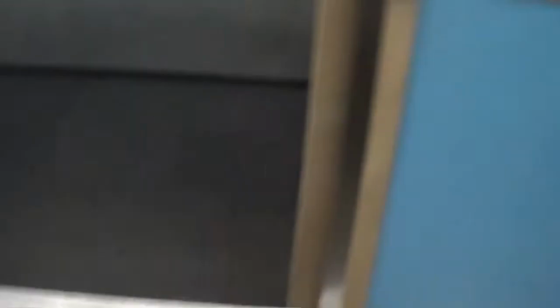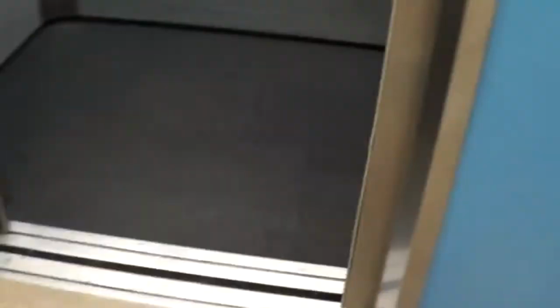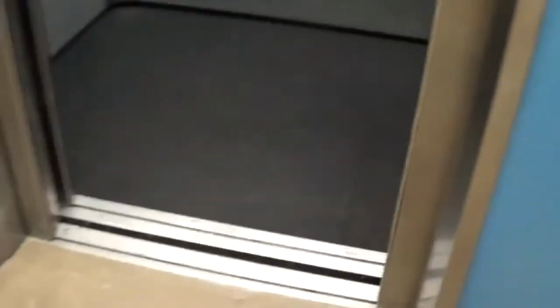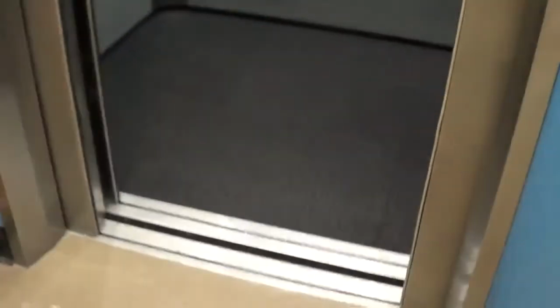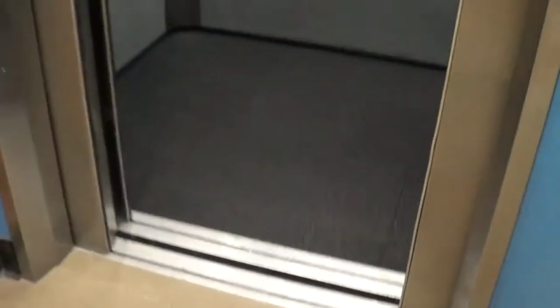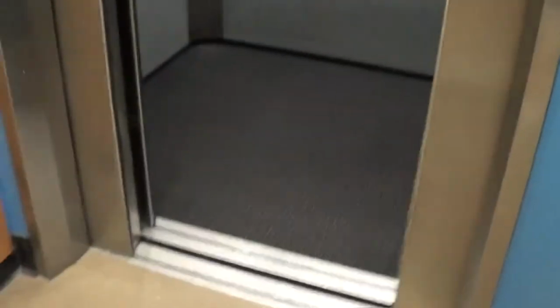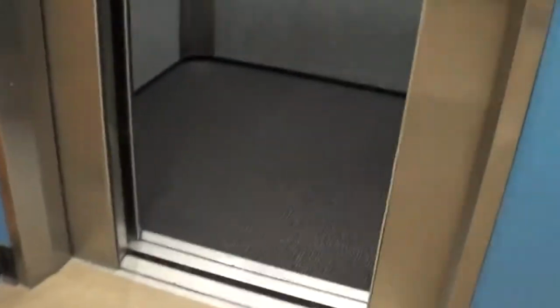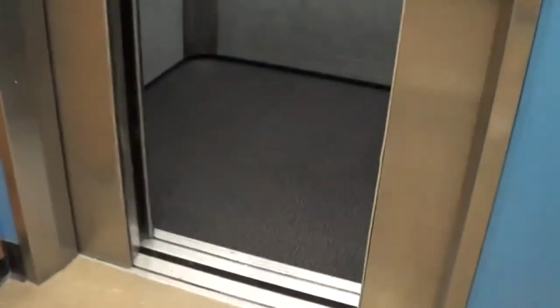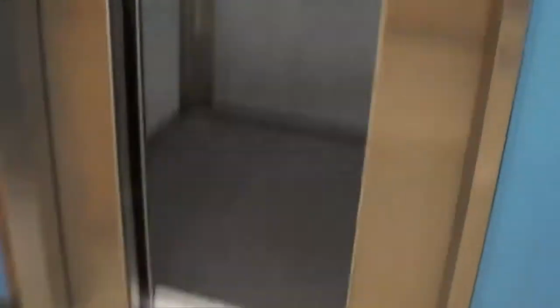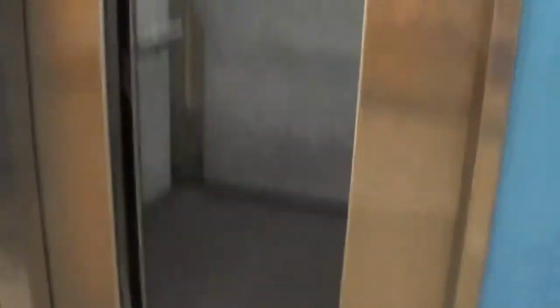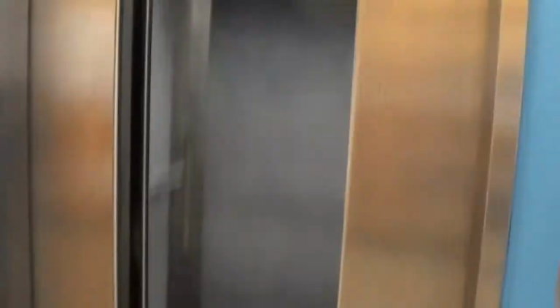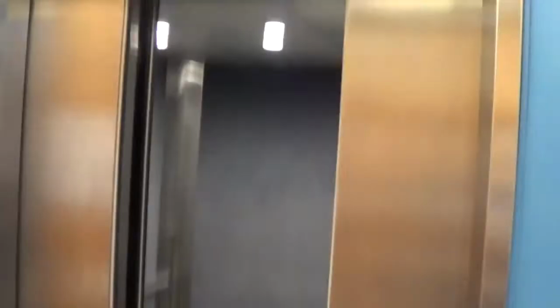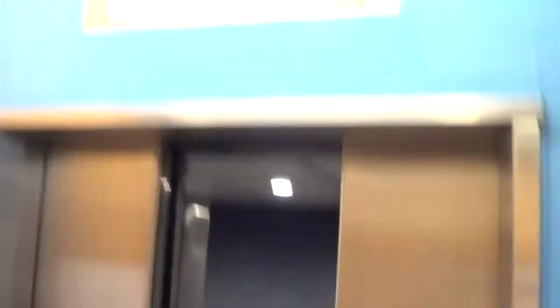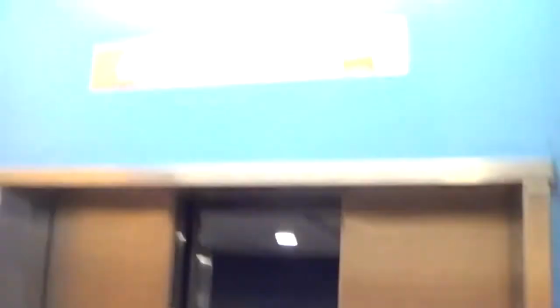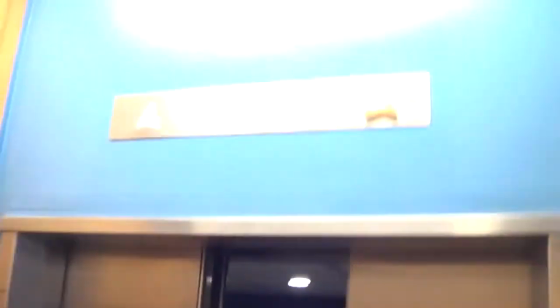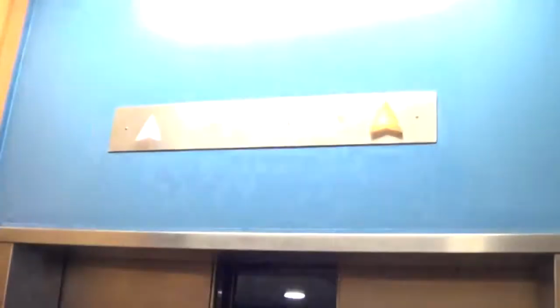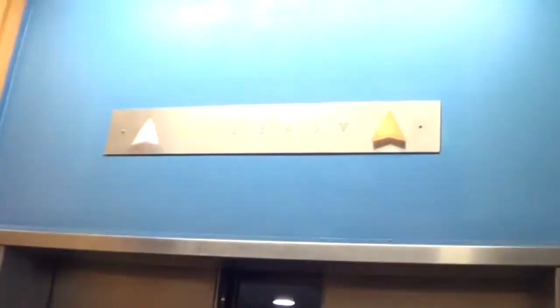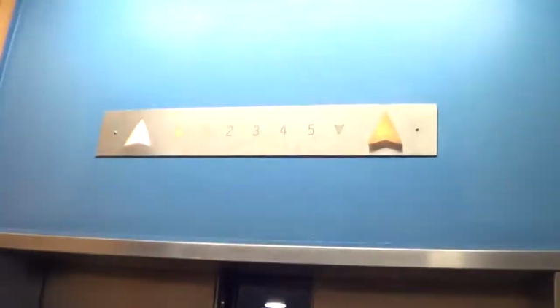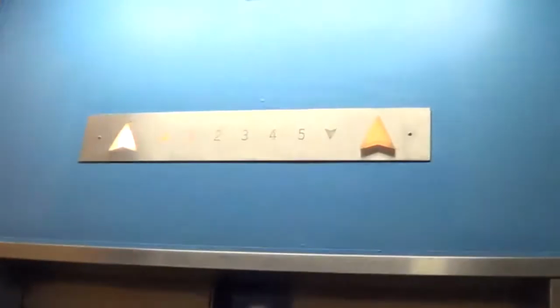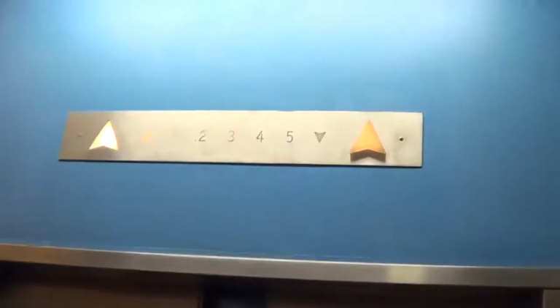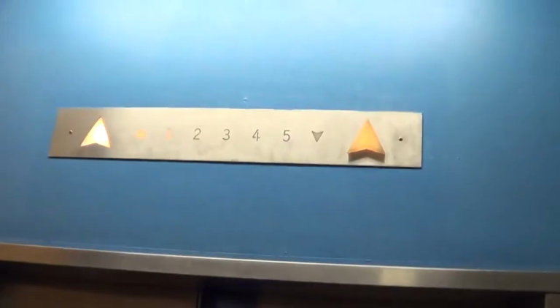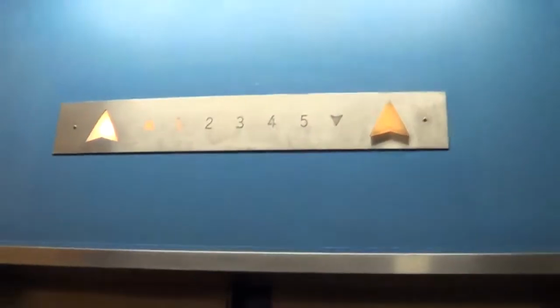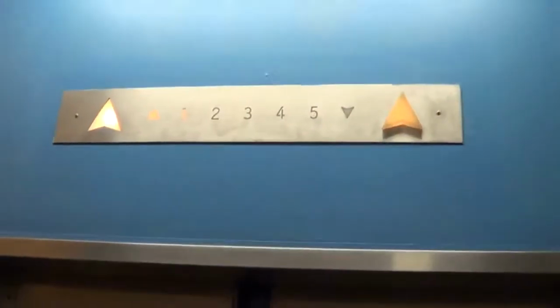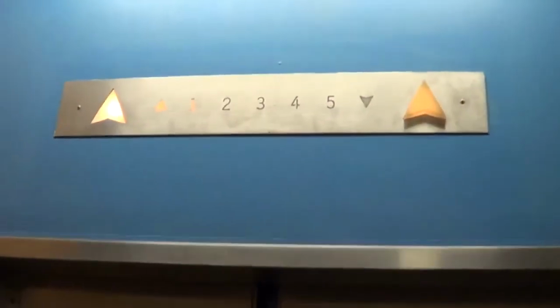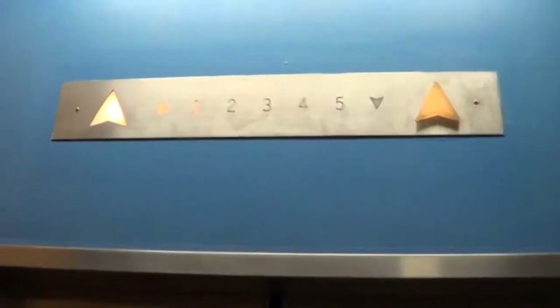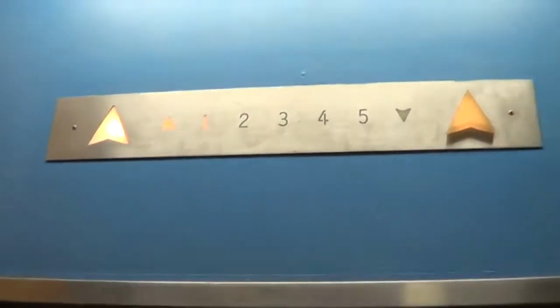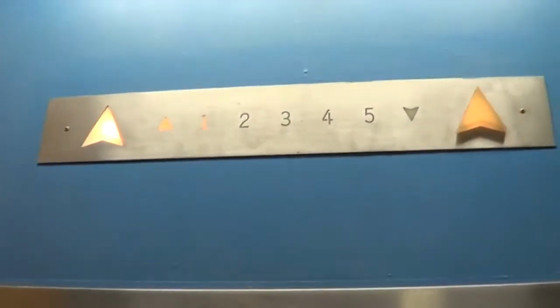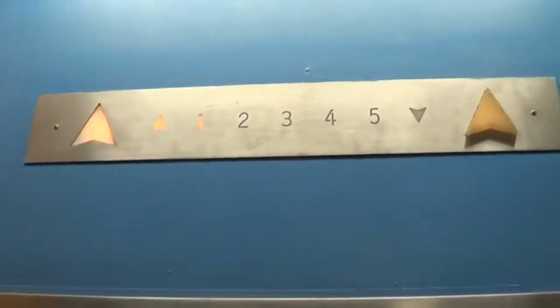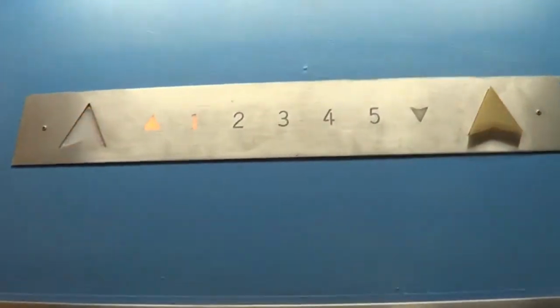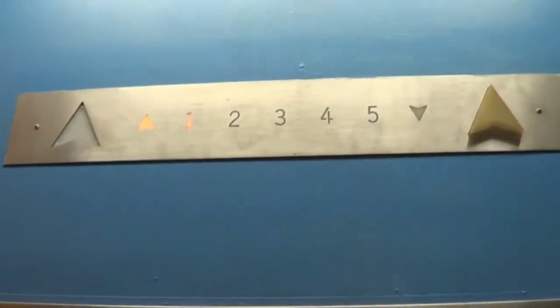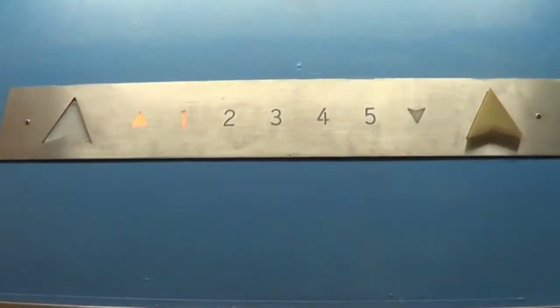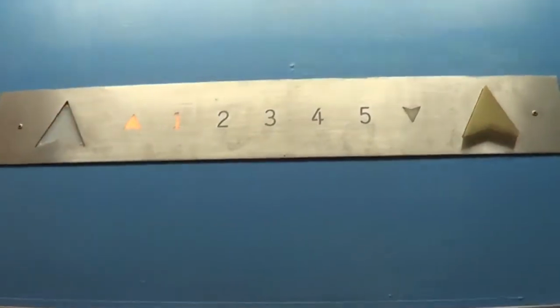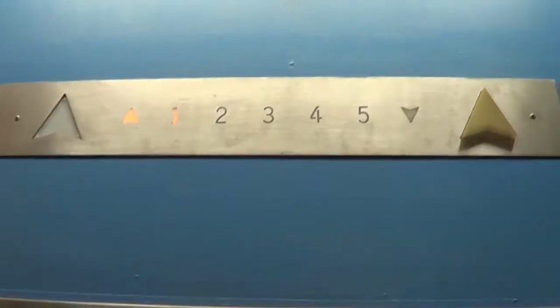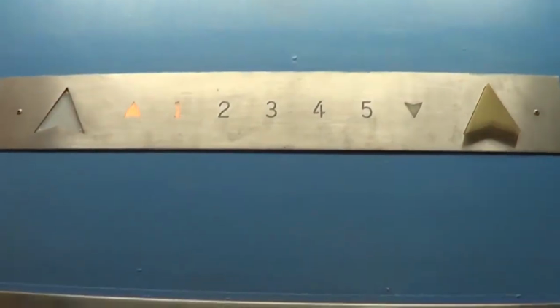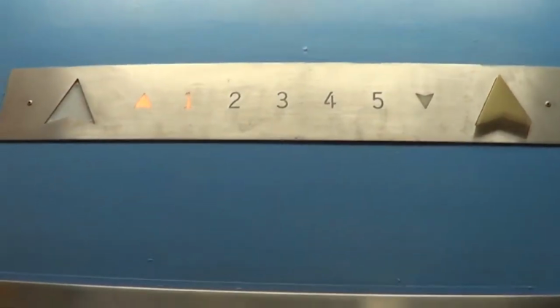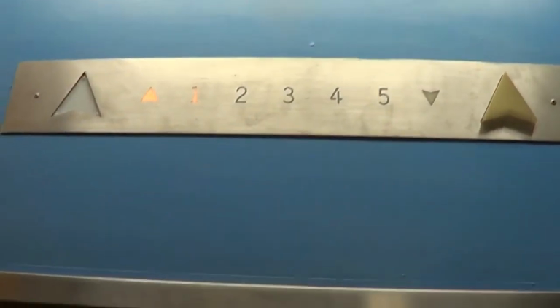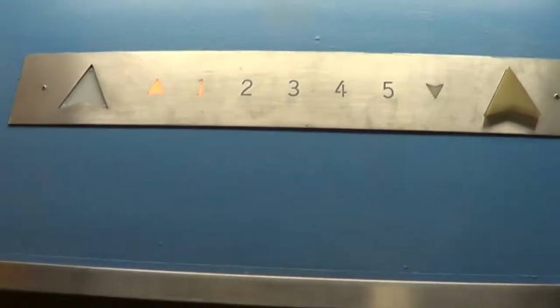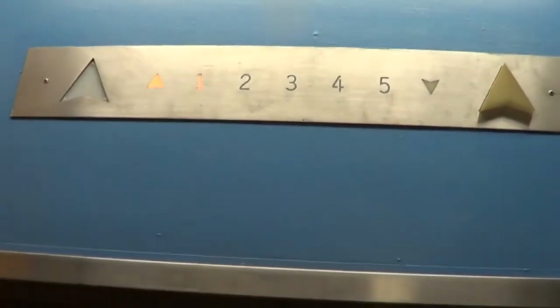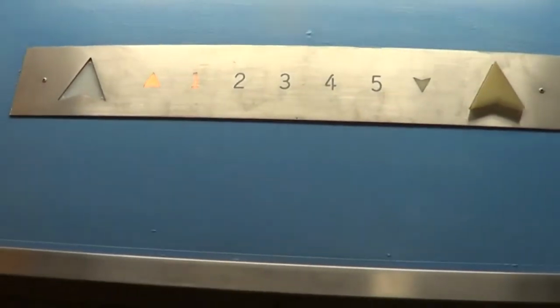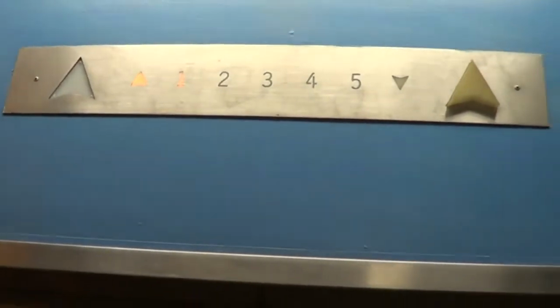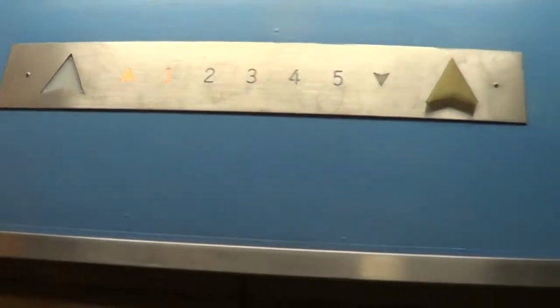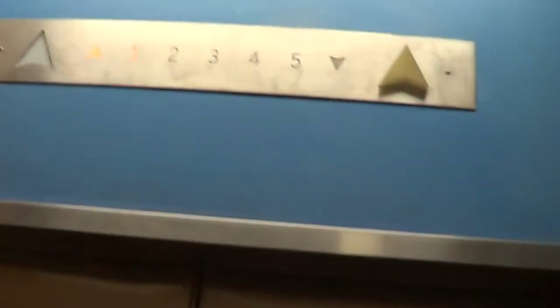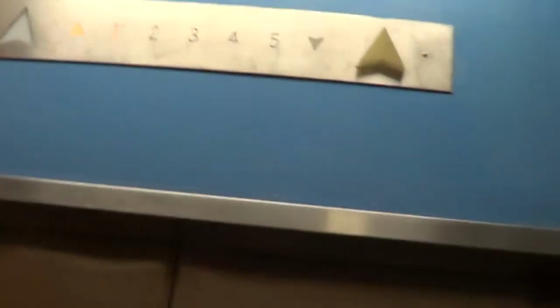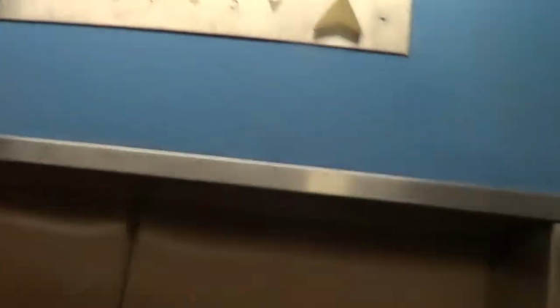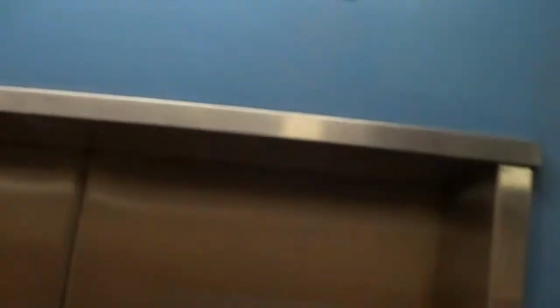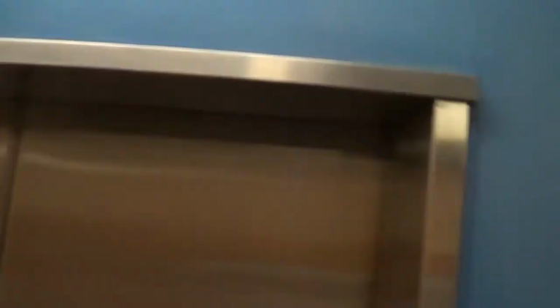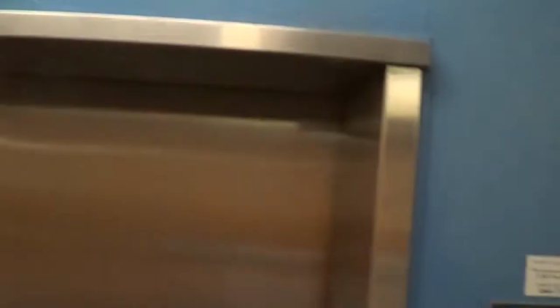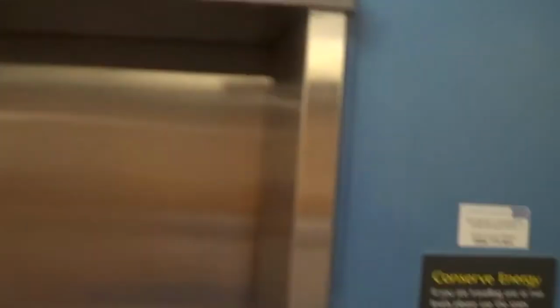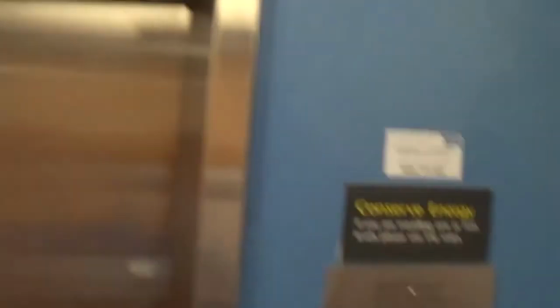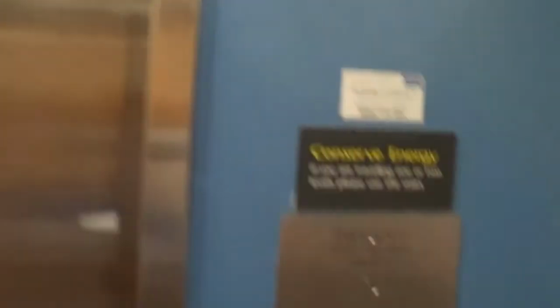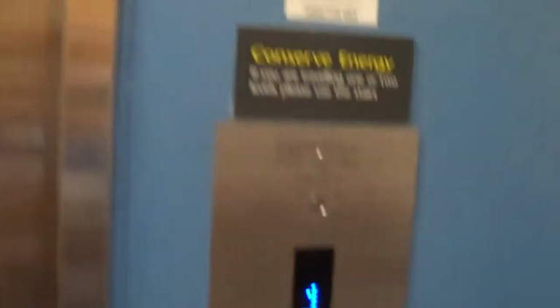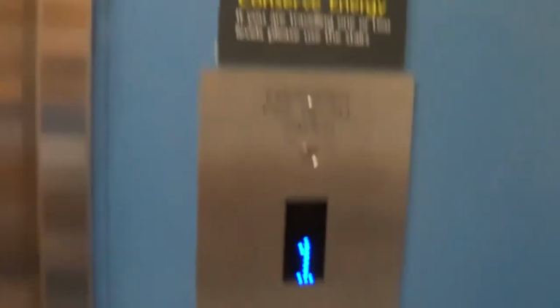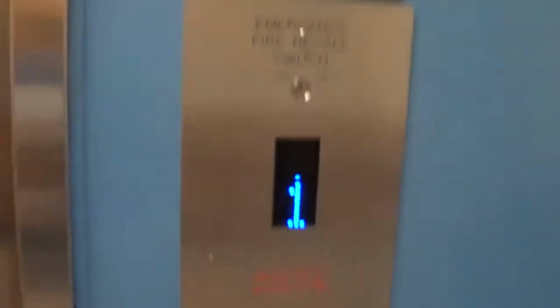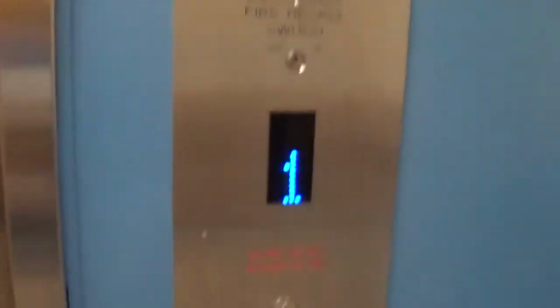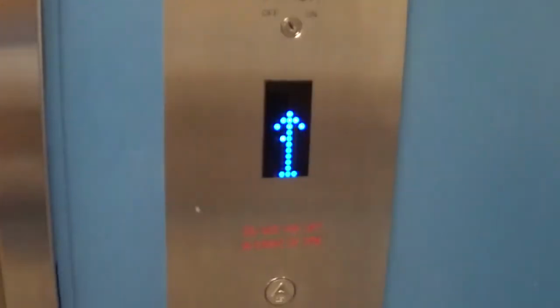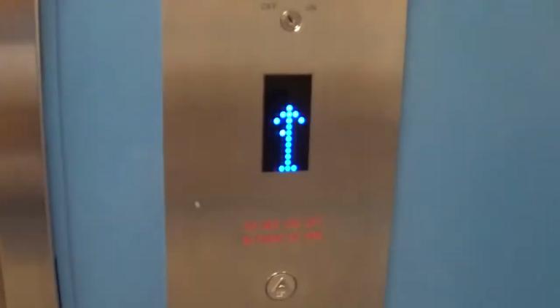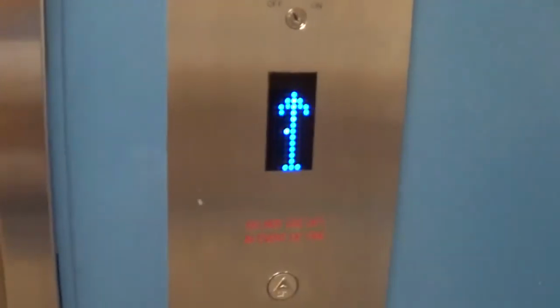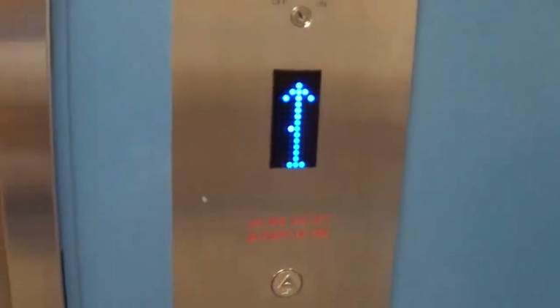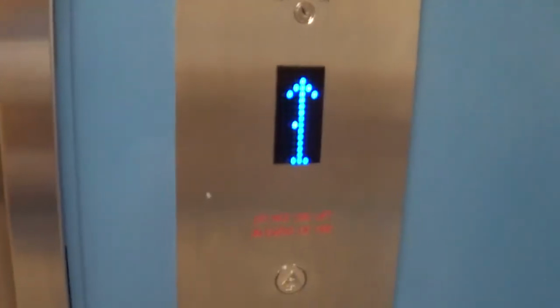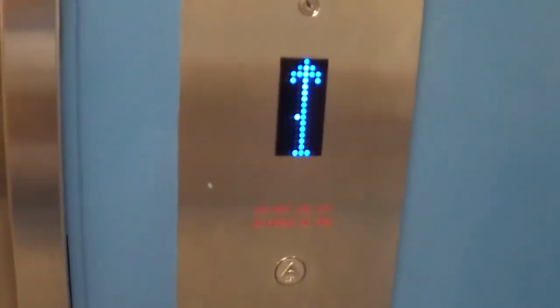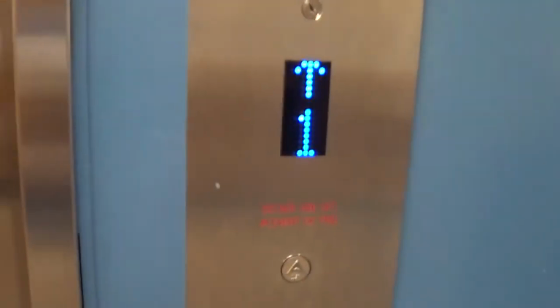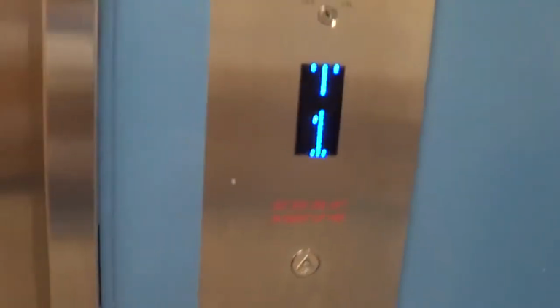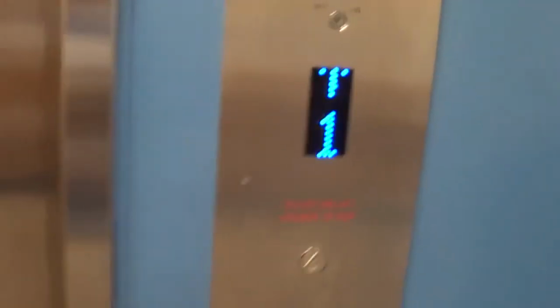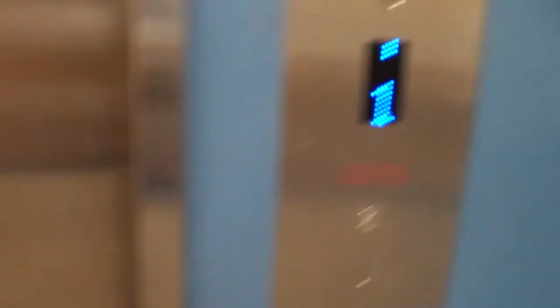So you see on the outside you've got the original indicators, and the new indicator. Thank you very much.